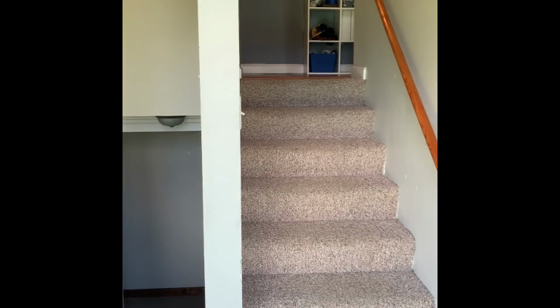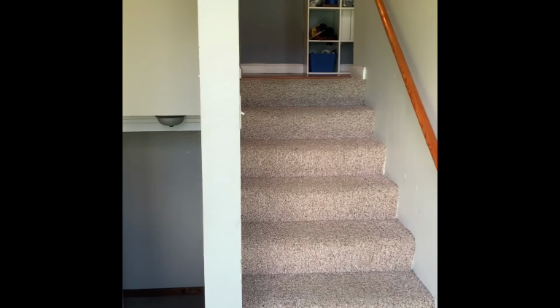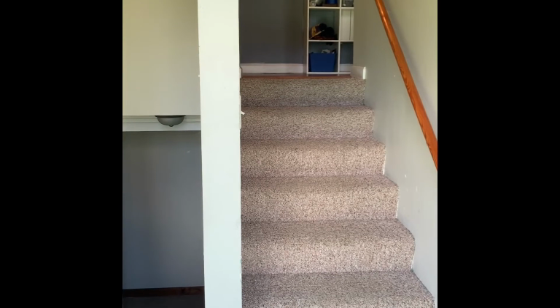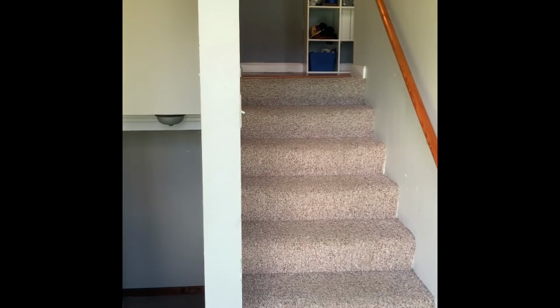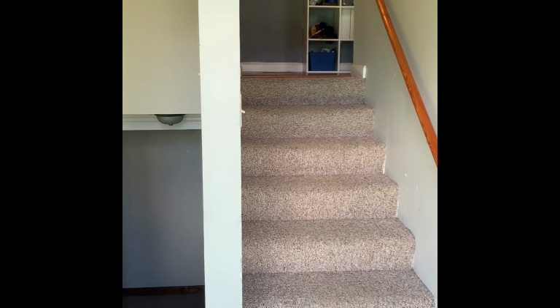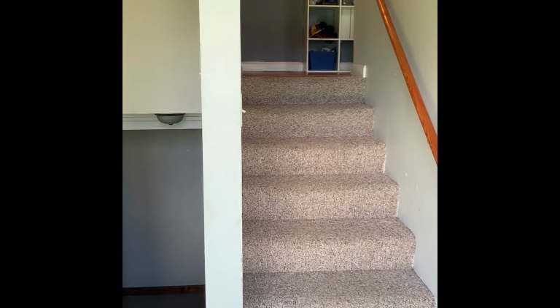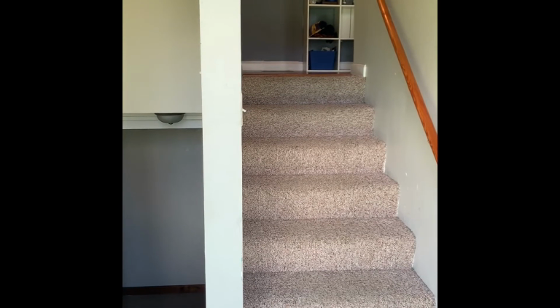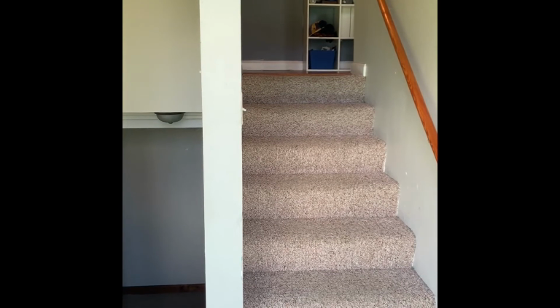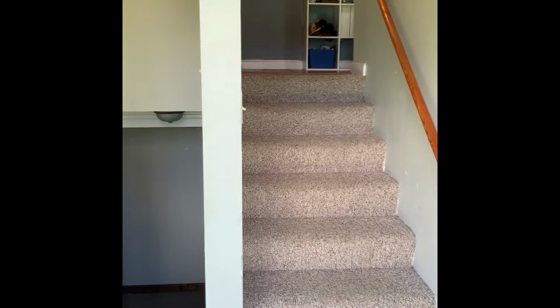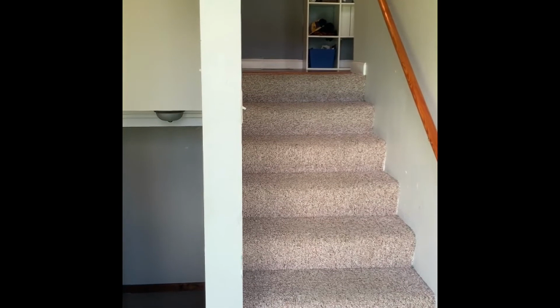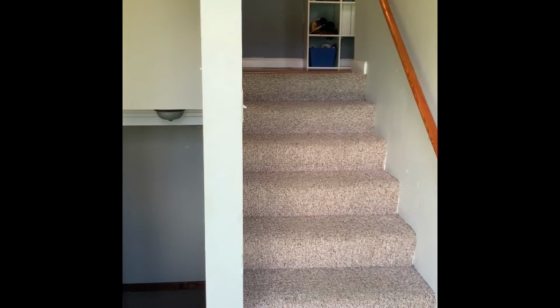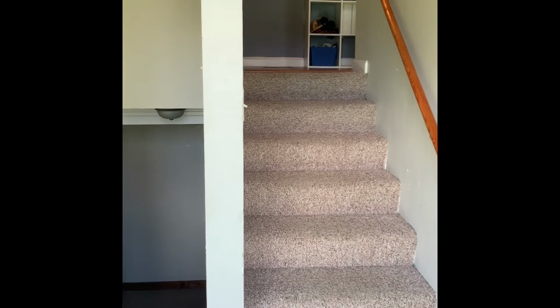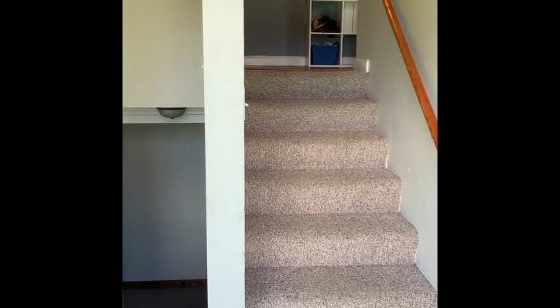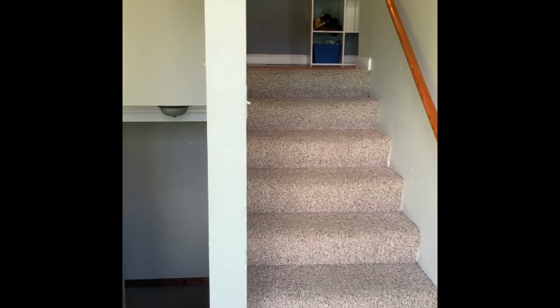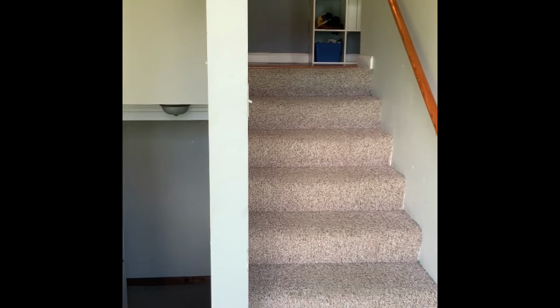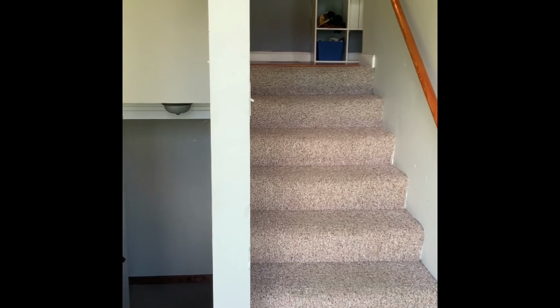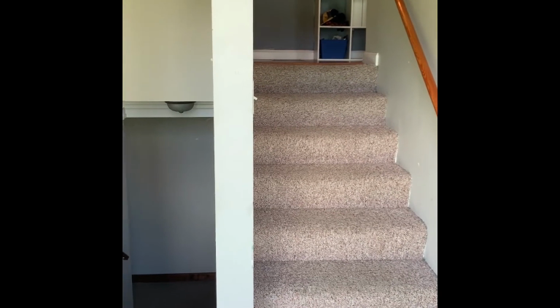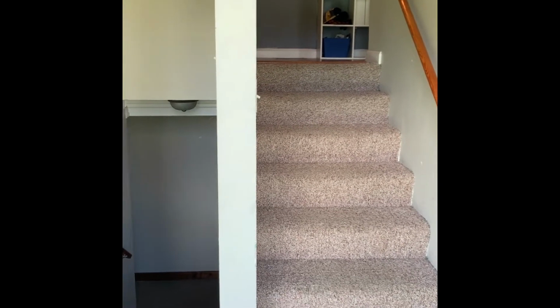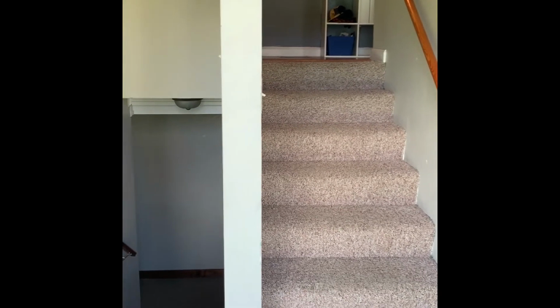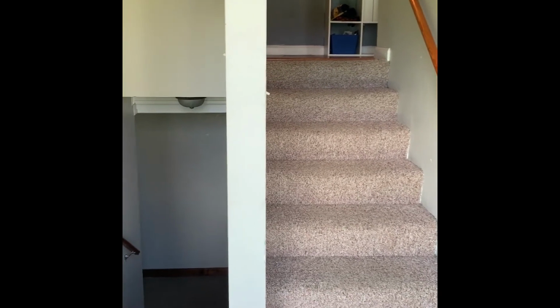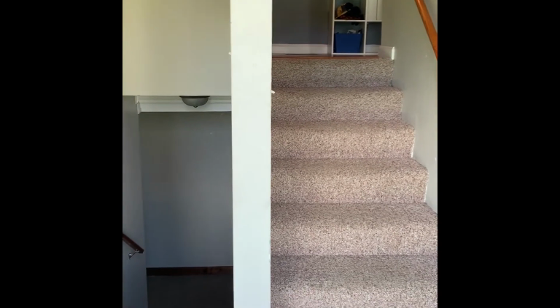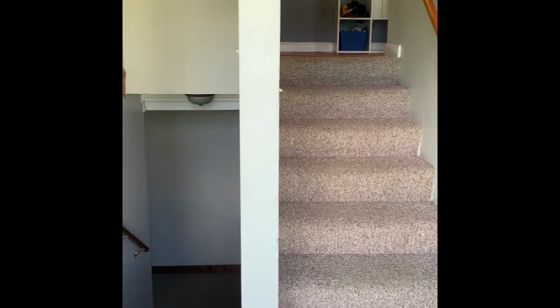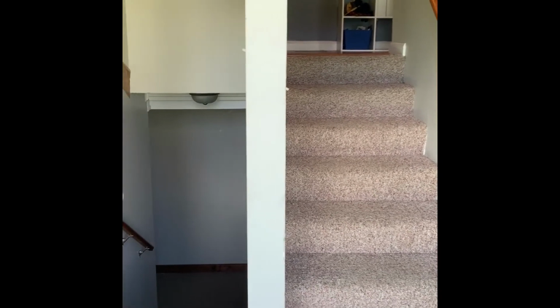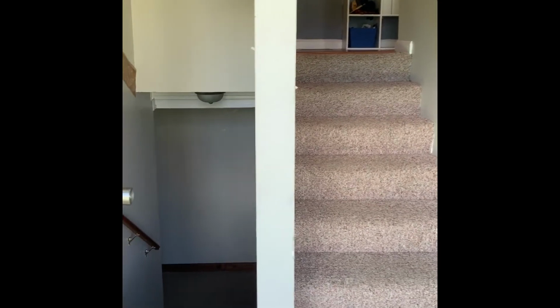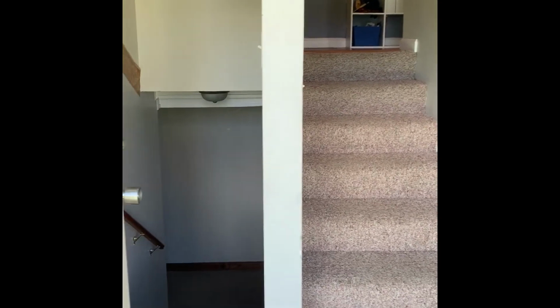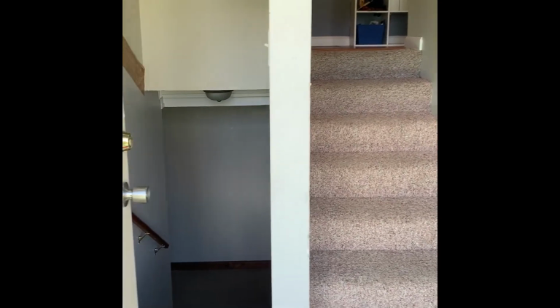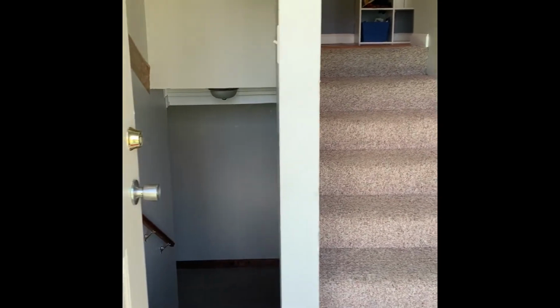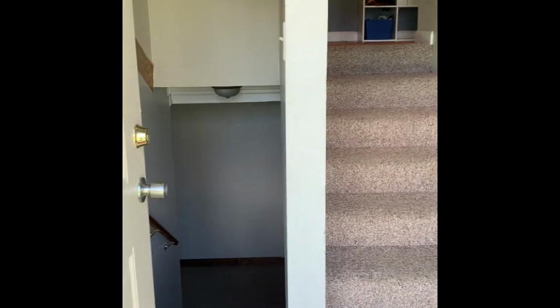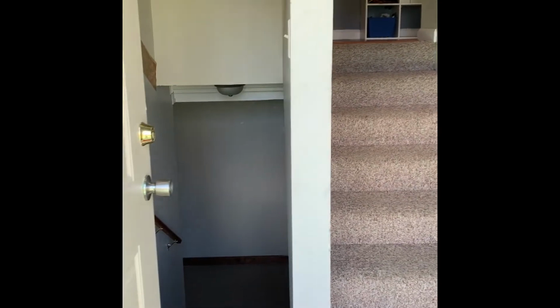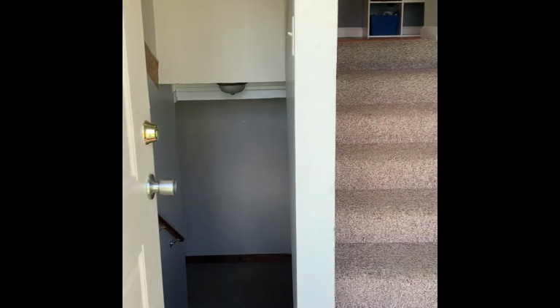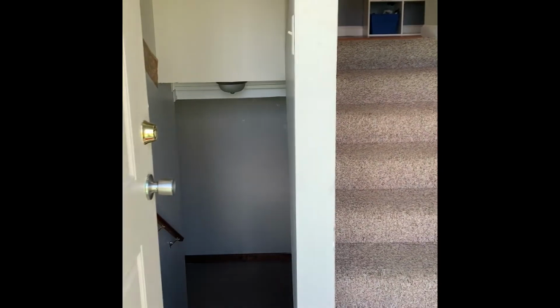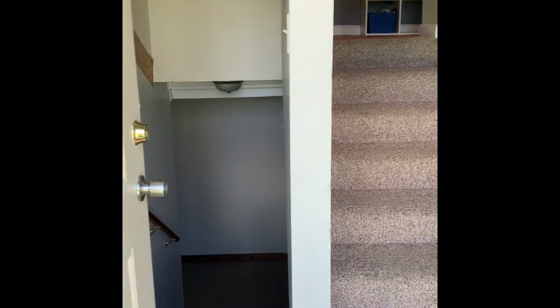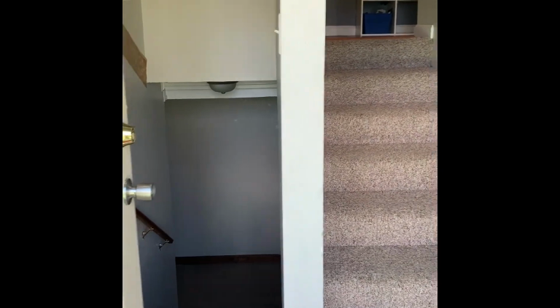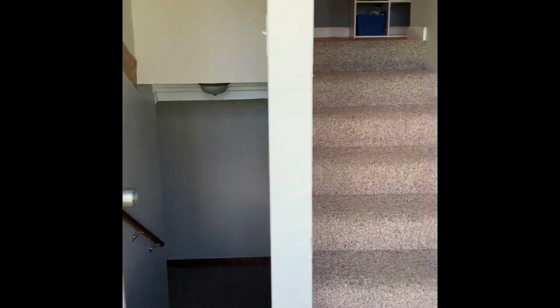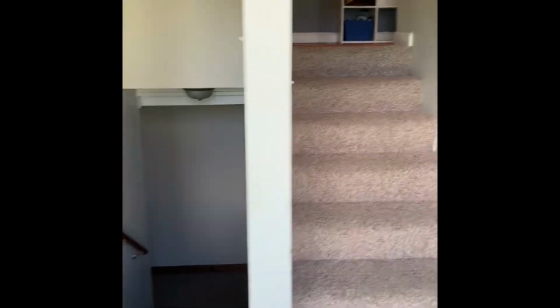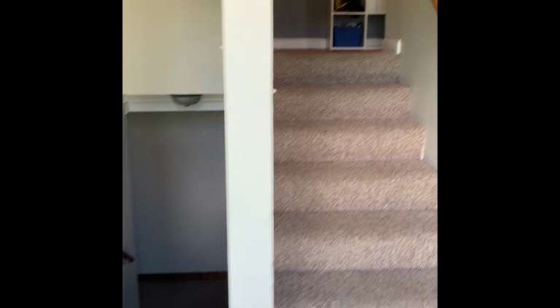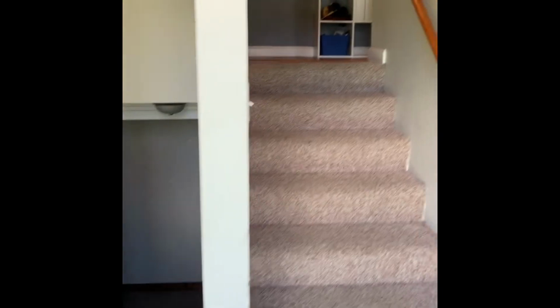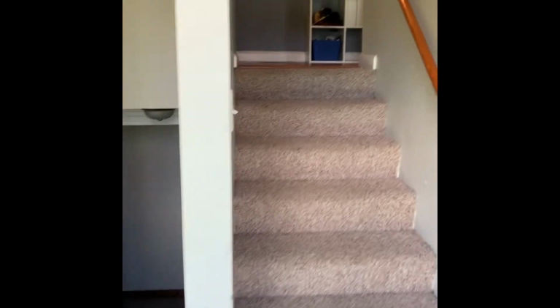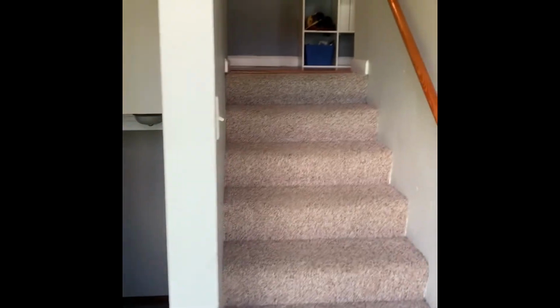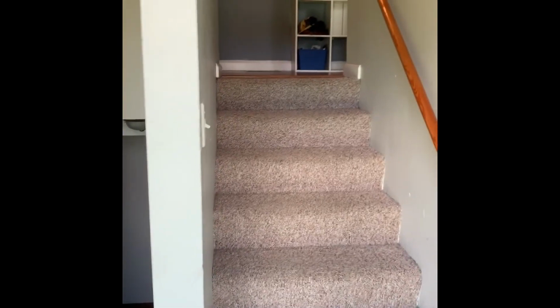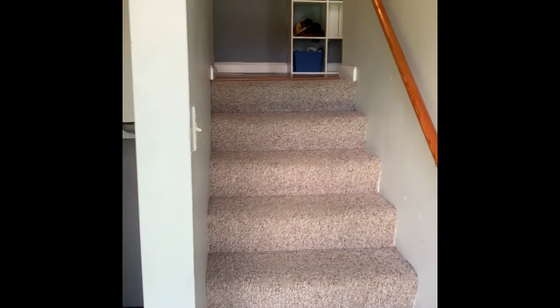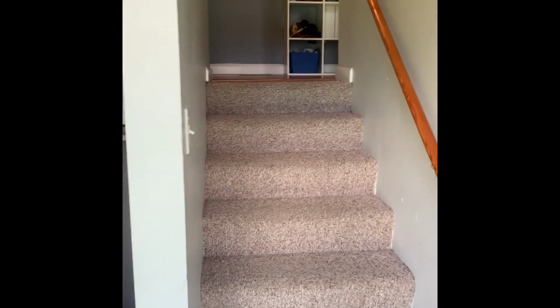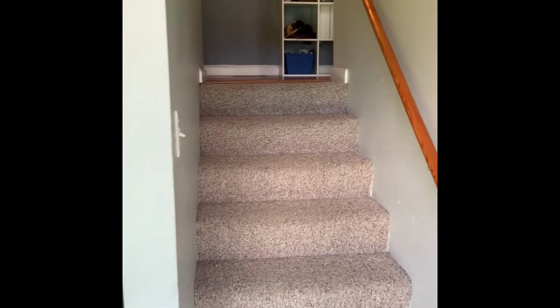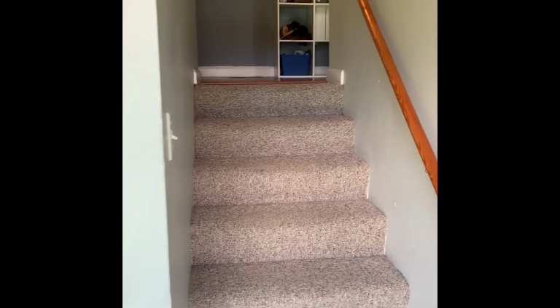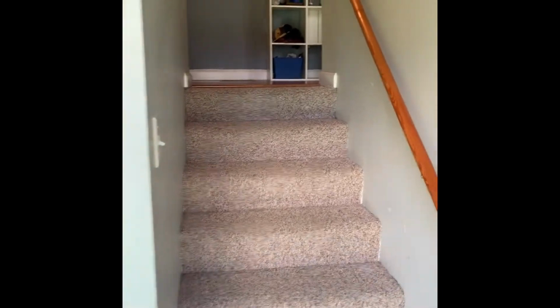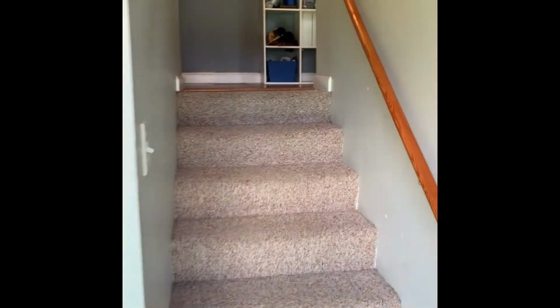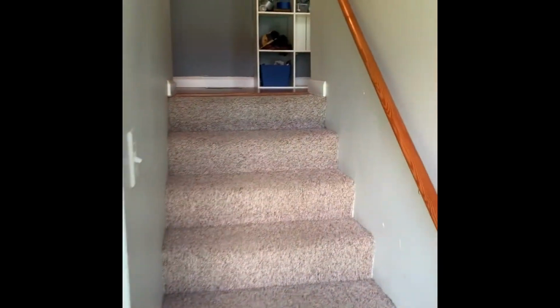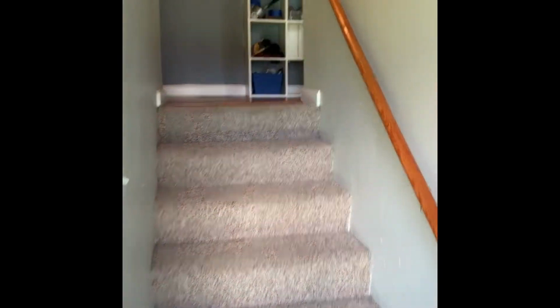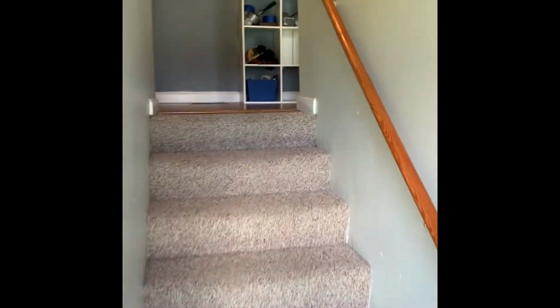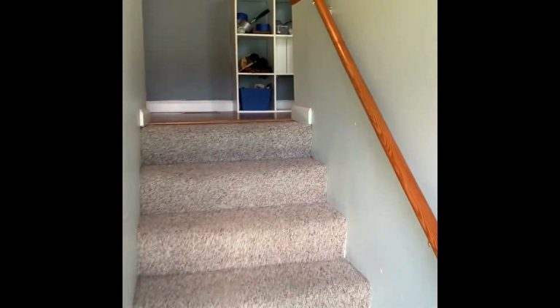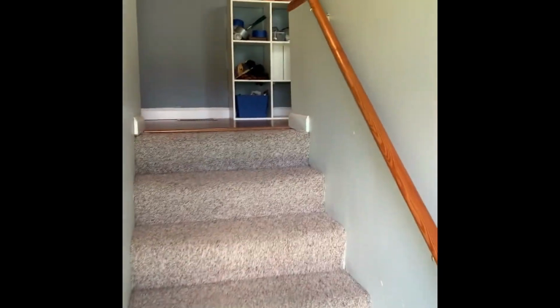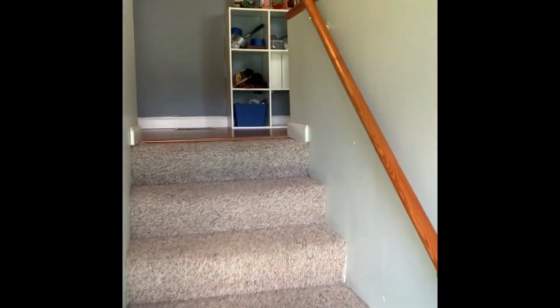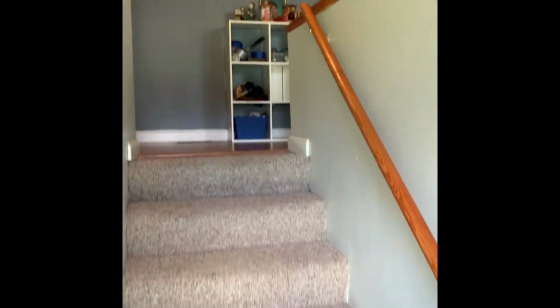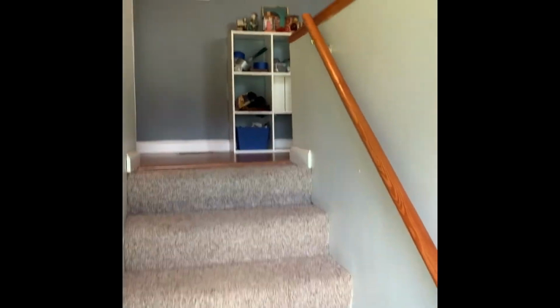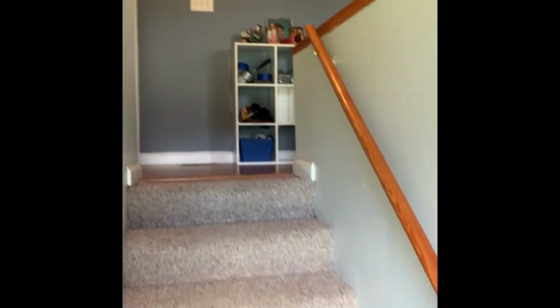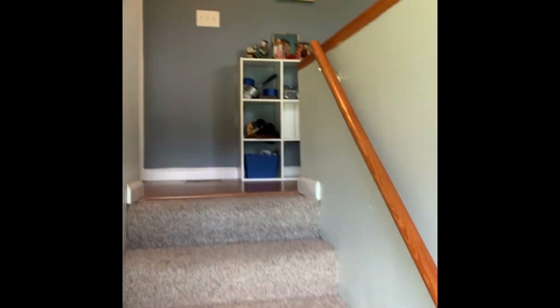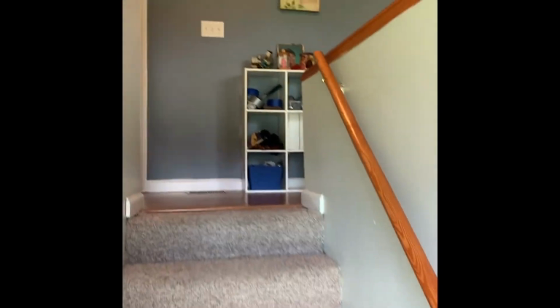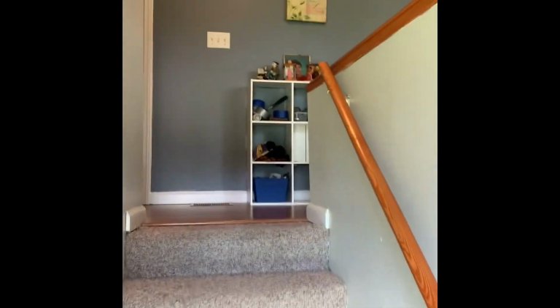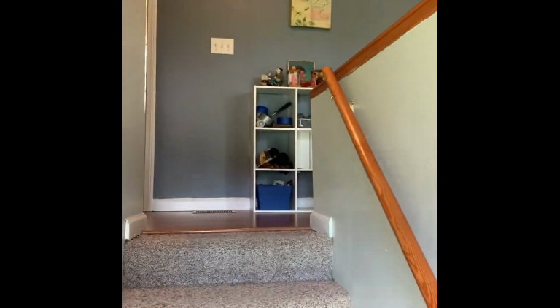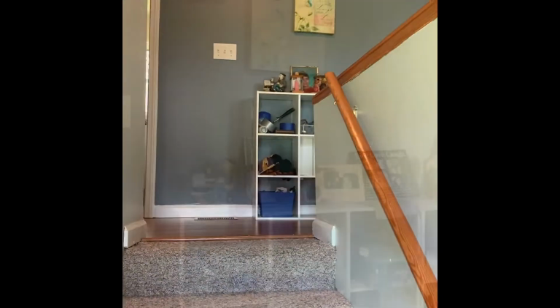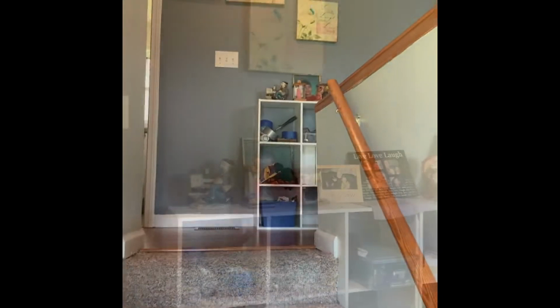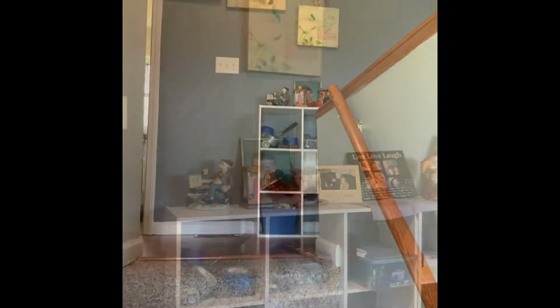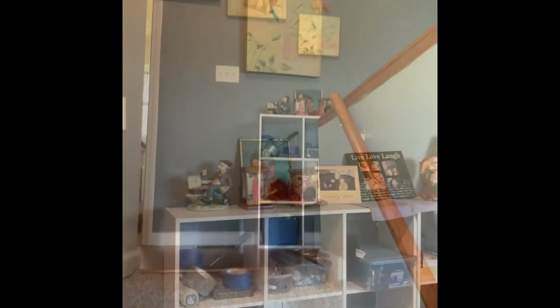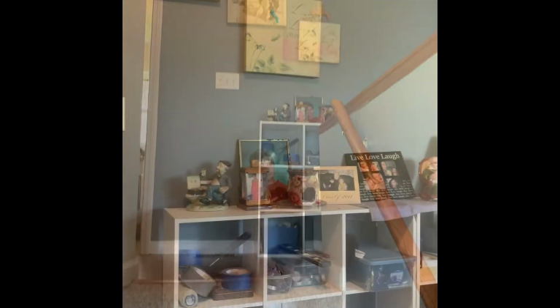Walking into the house, it is a raised ranch with the steps going down and the steps going up. We're going to start out upstairs.